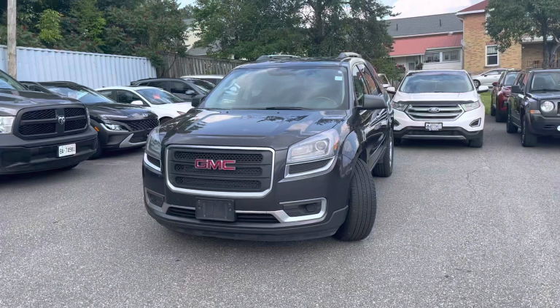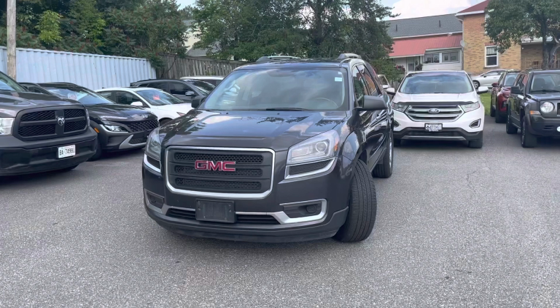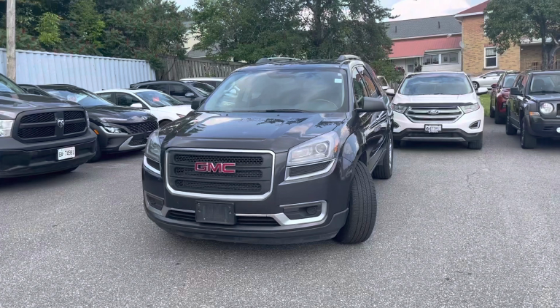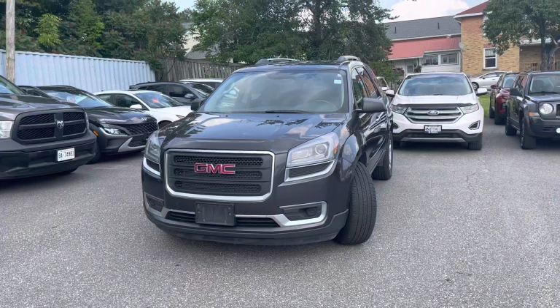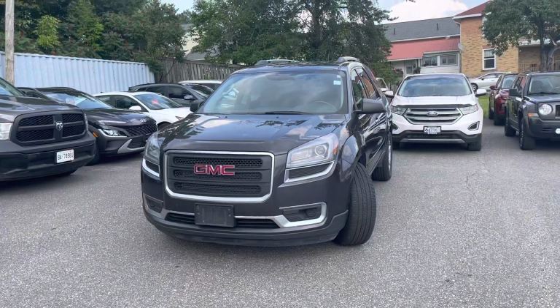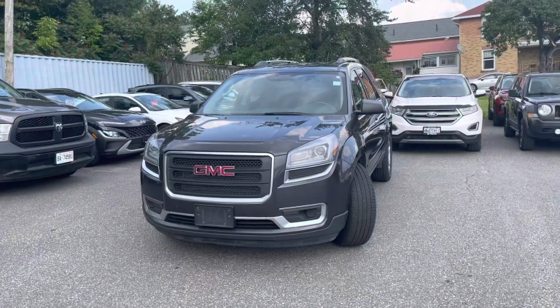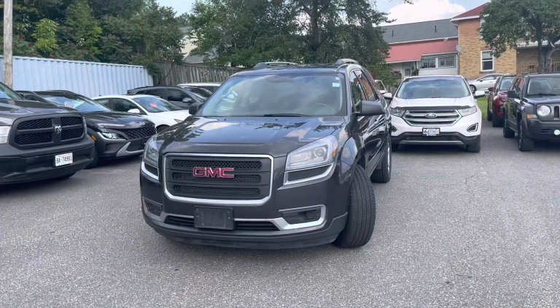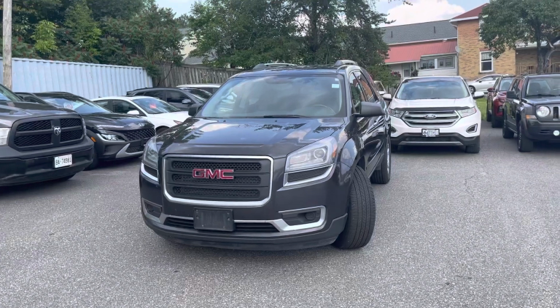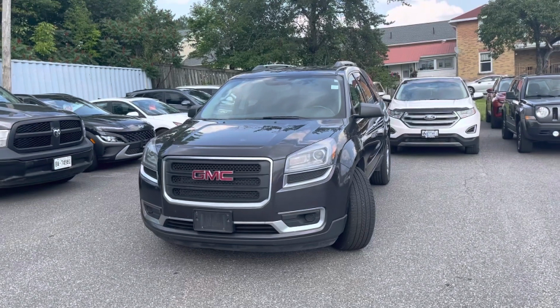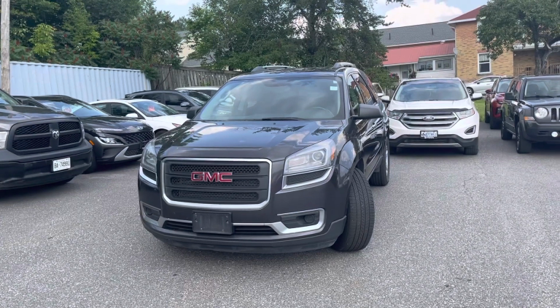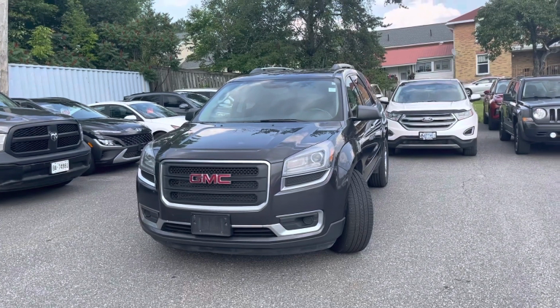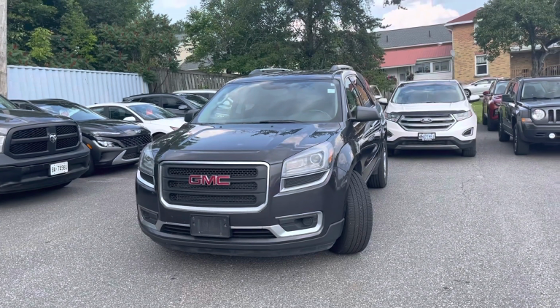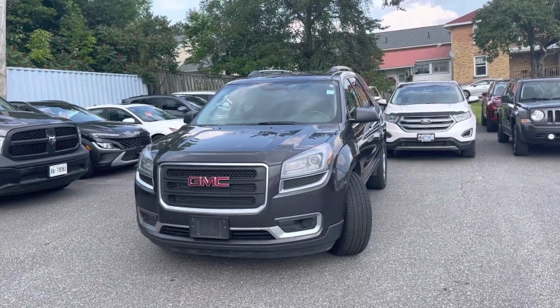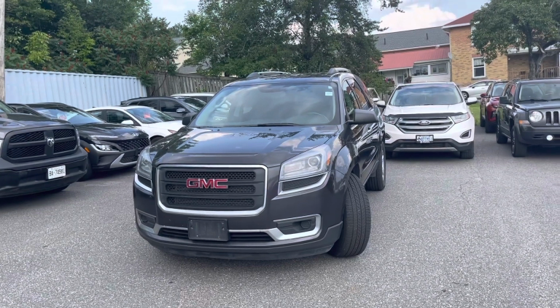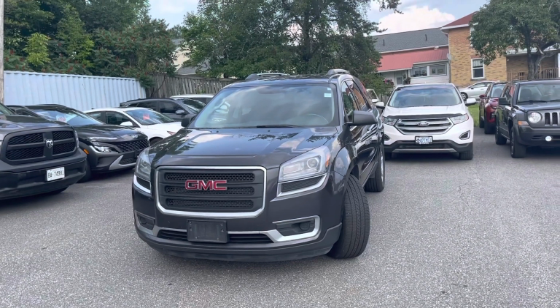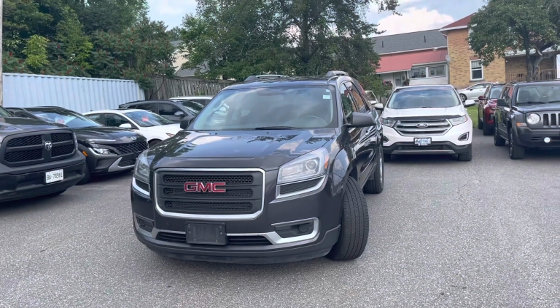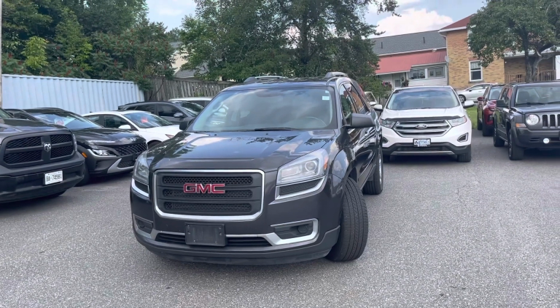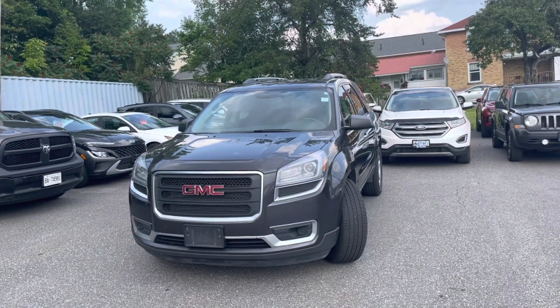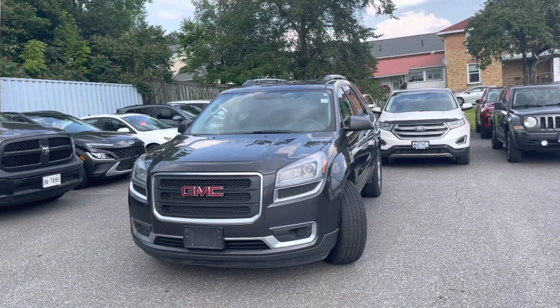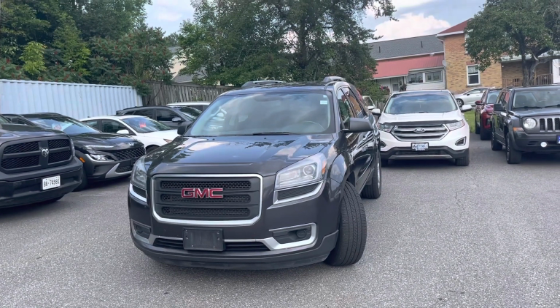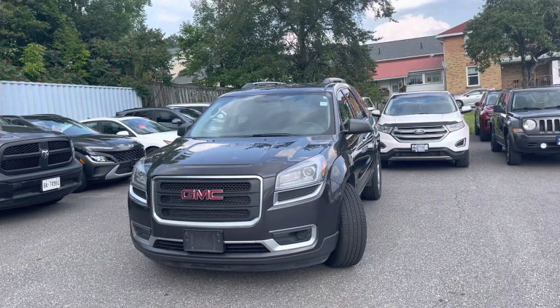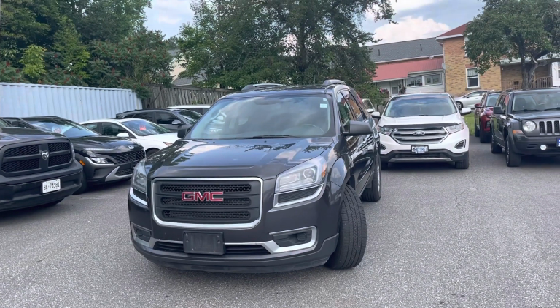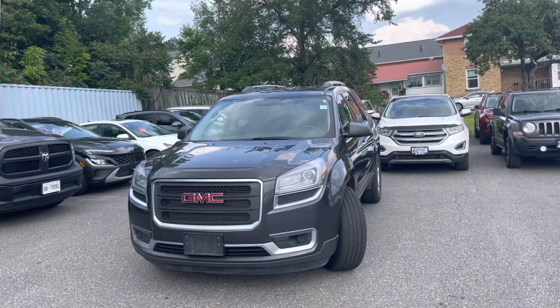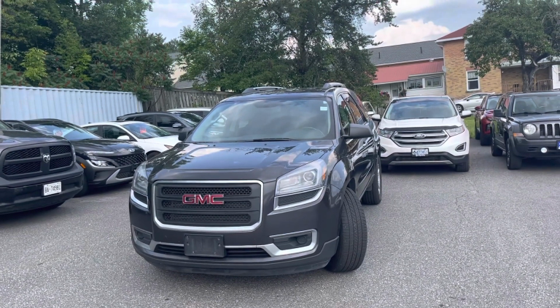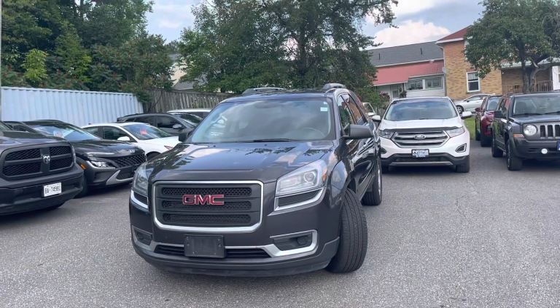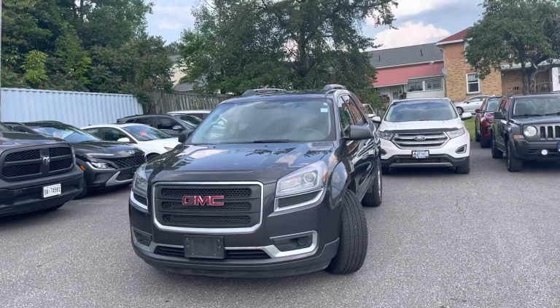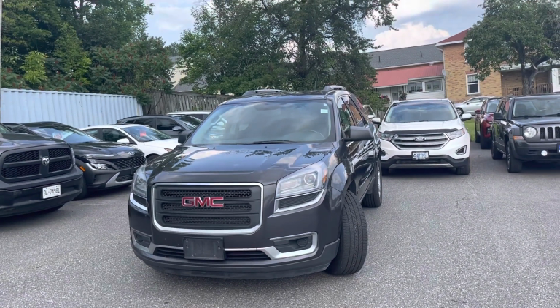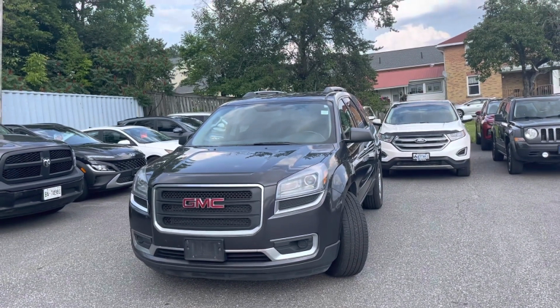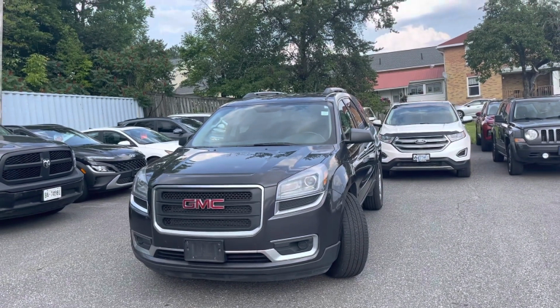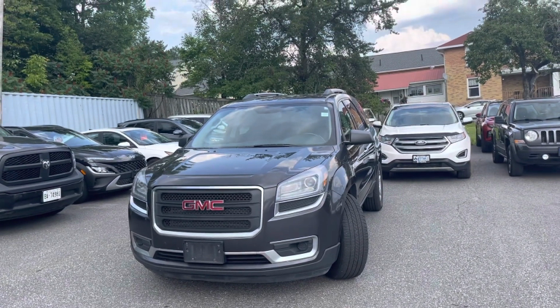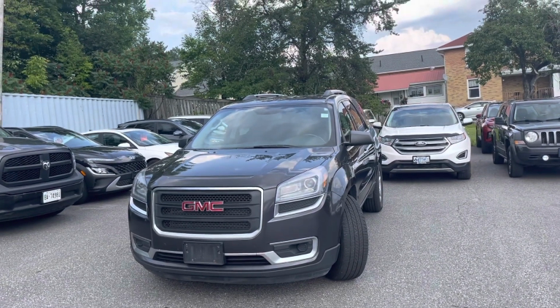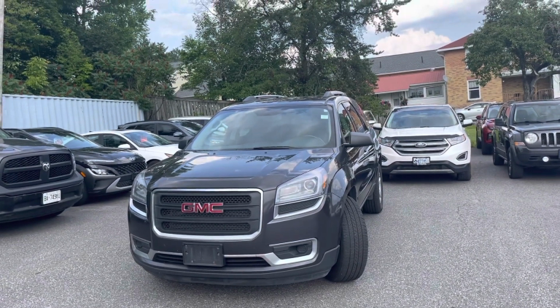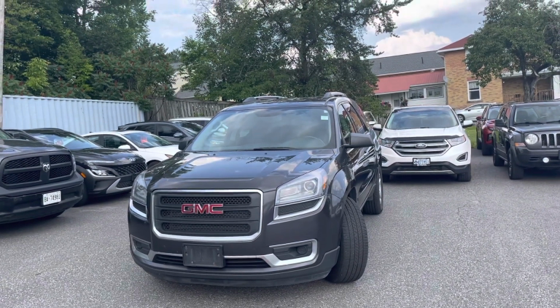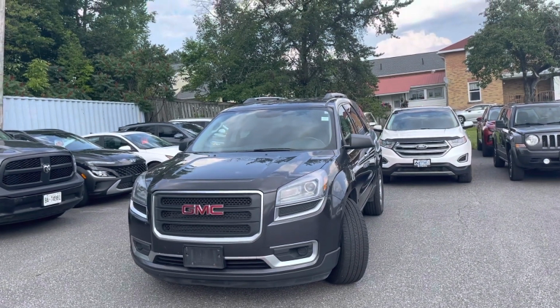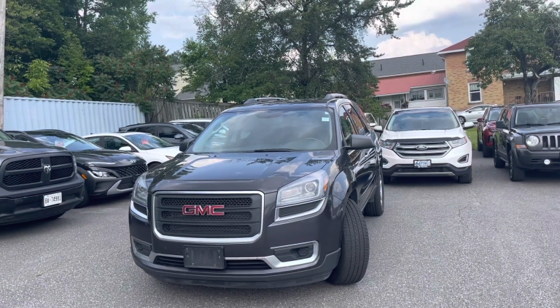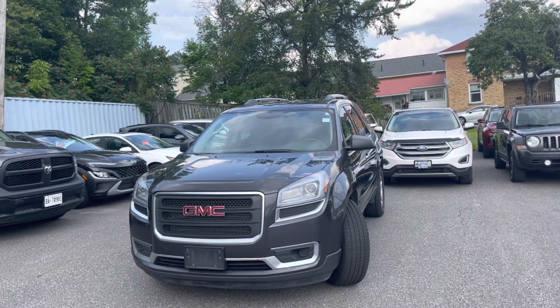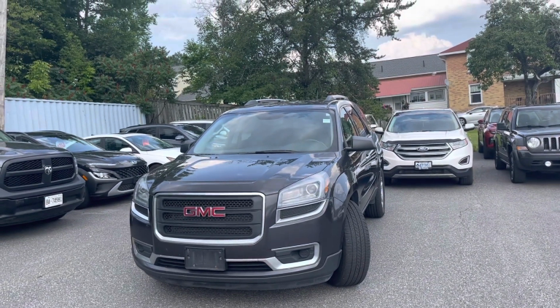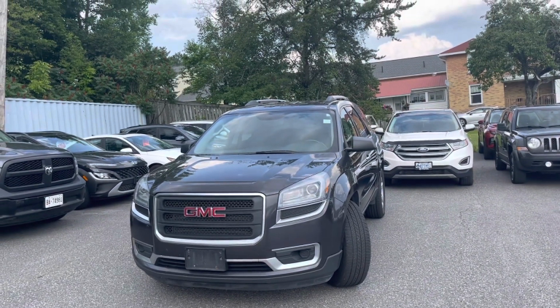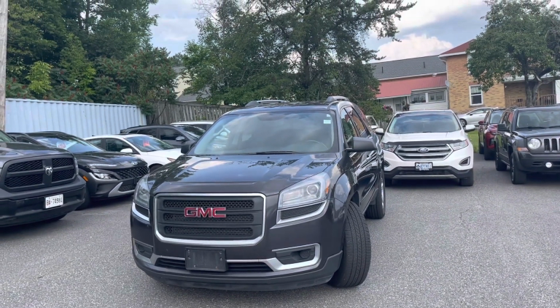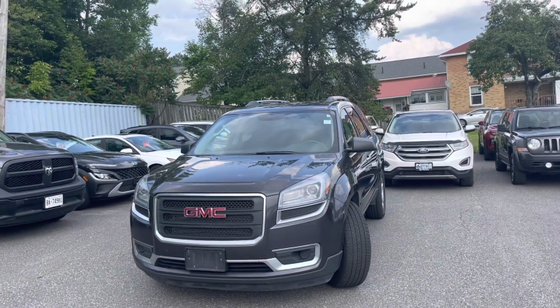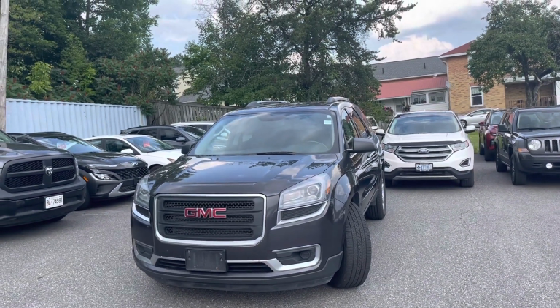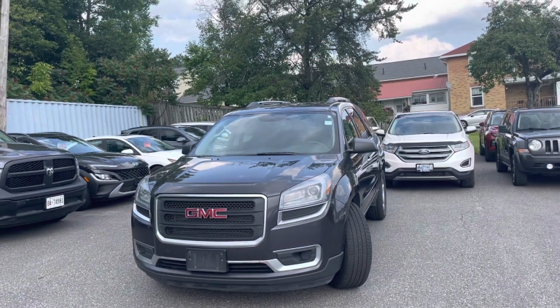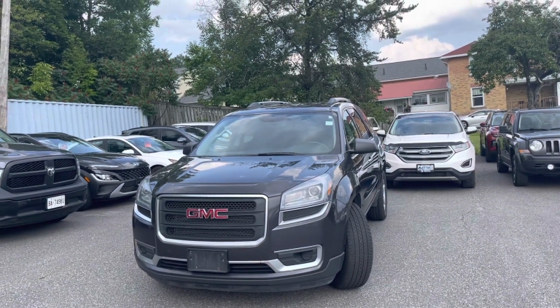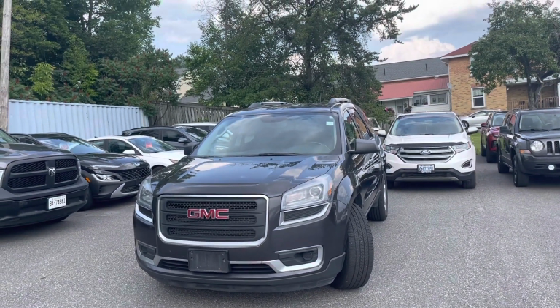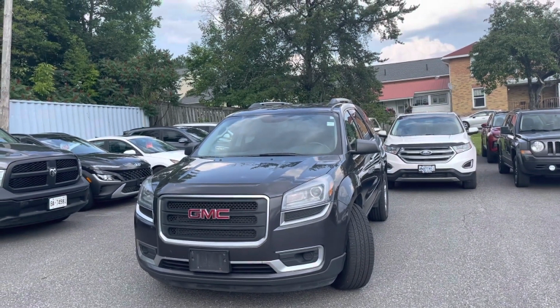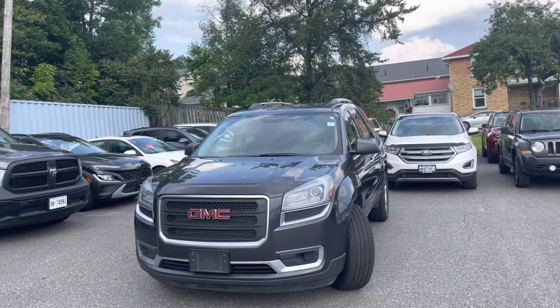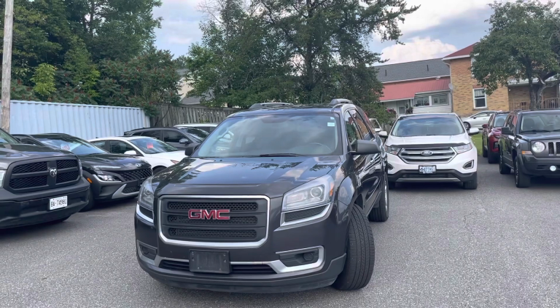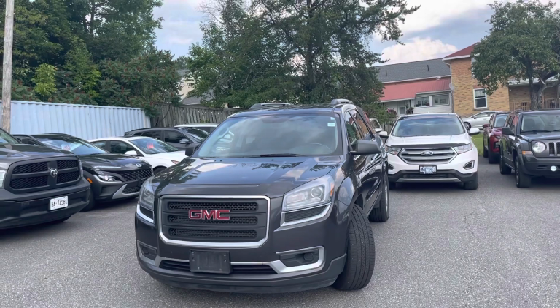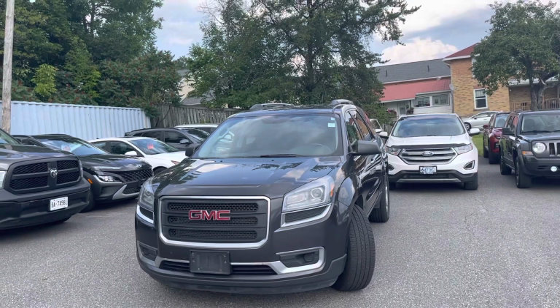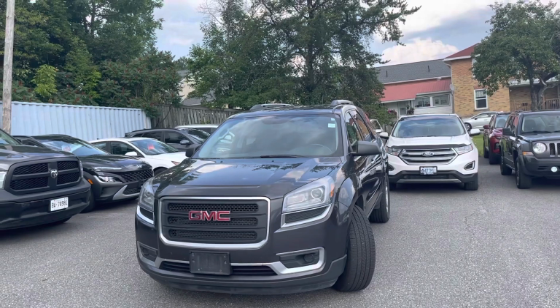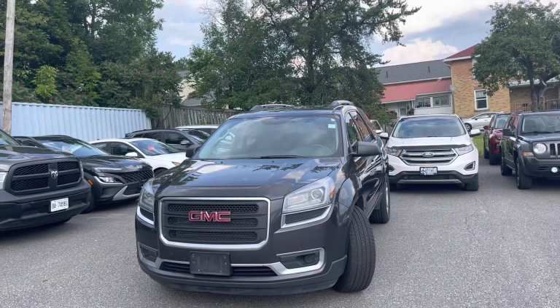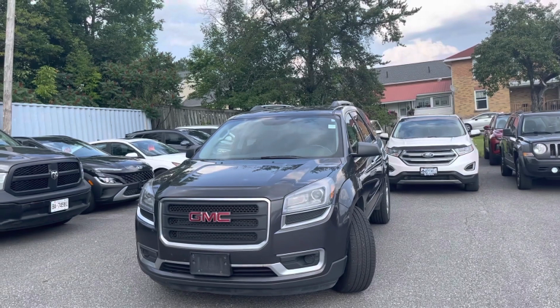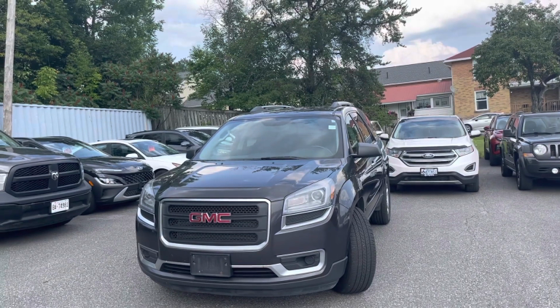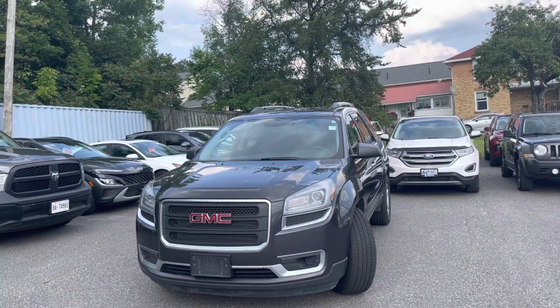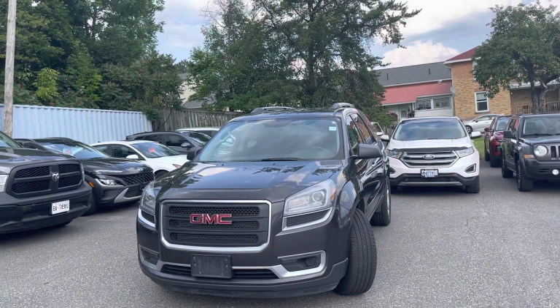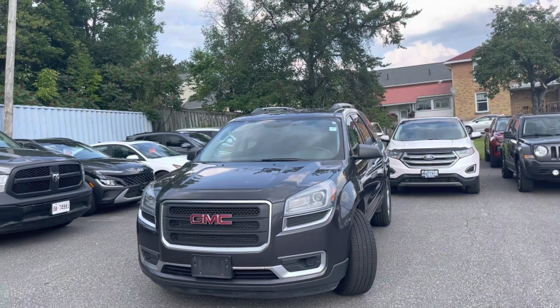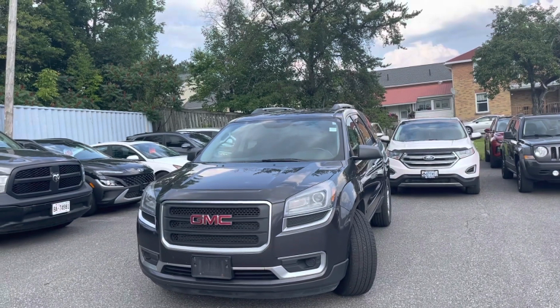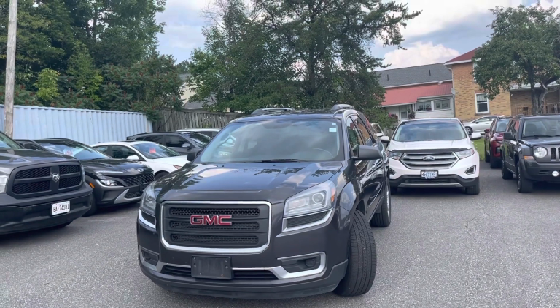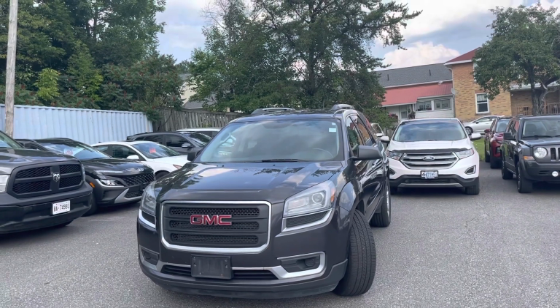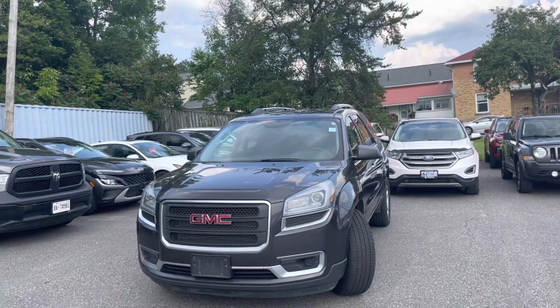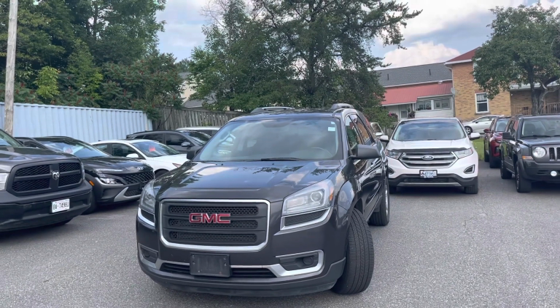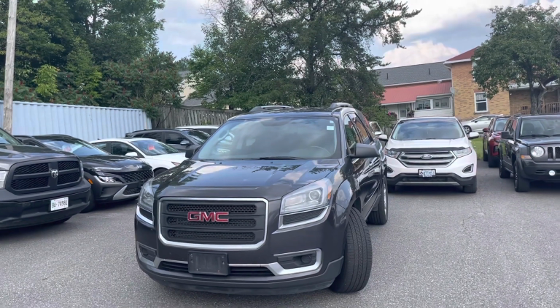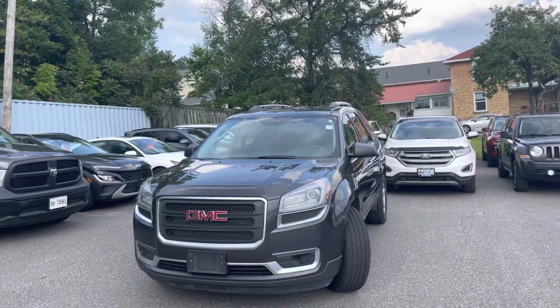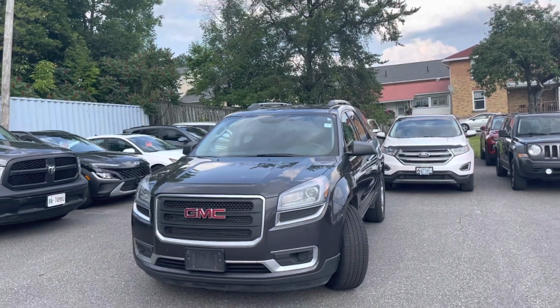Hey there John, it's Jamari here from Hyundai of Muskoka. Just wanted to give you a quick look at the 2015 GMC Acadia SLE2, our wheel drive.